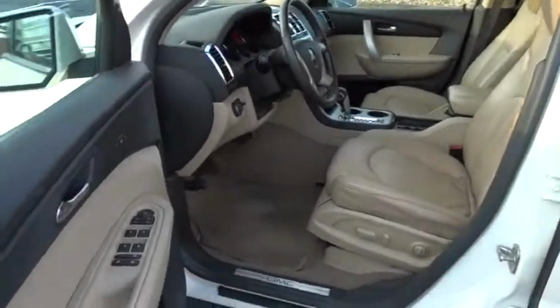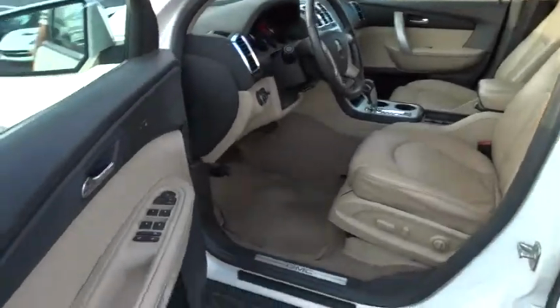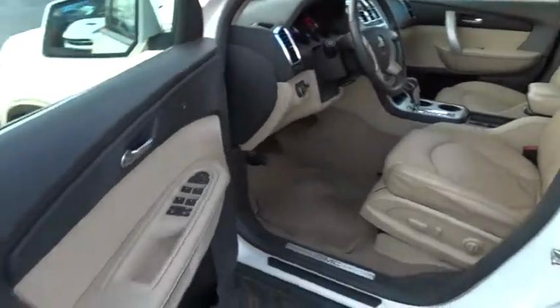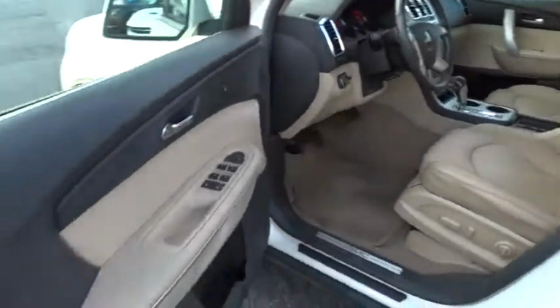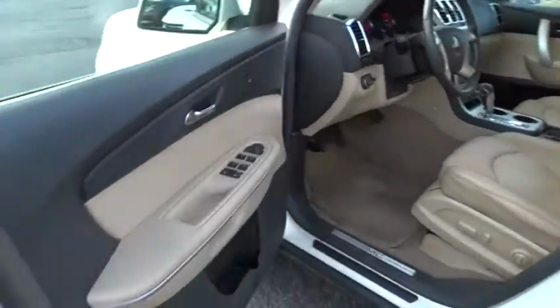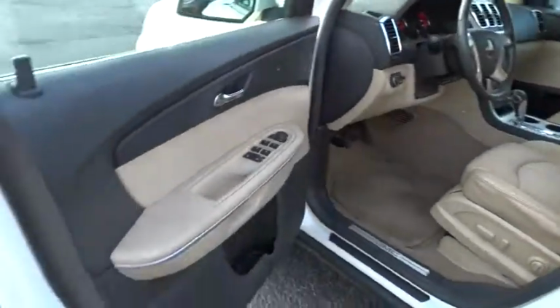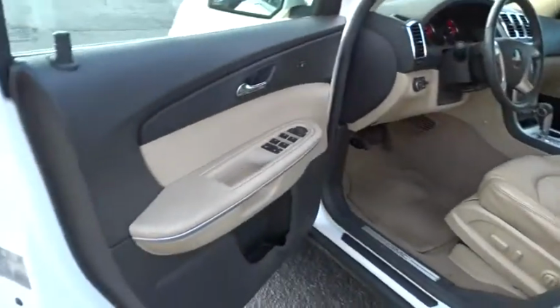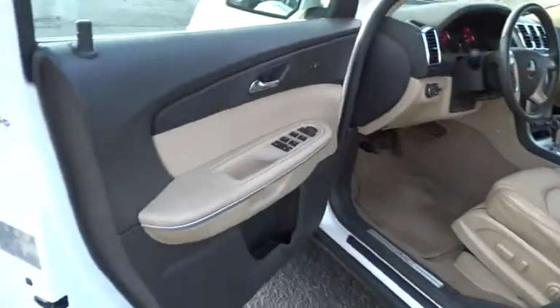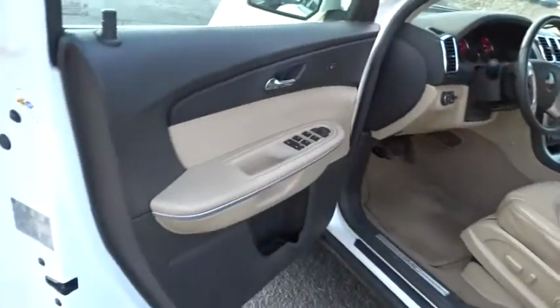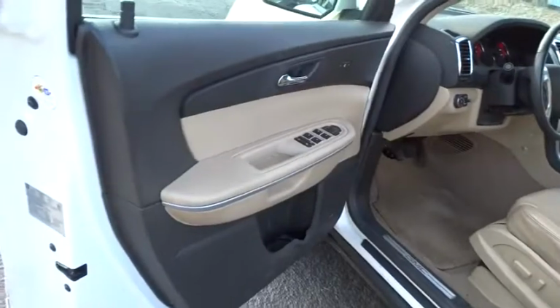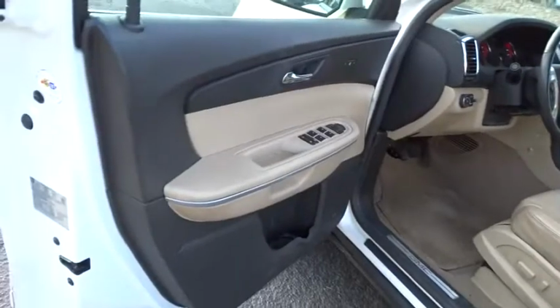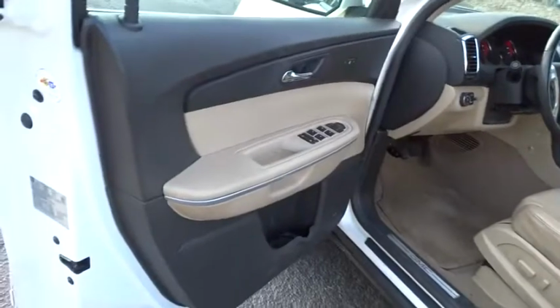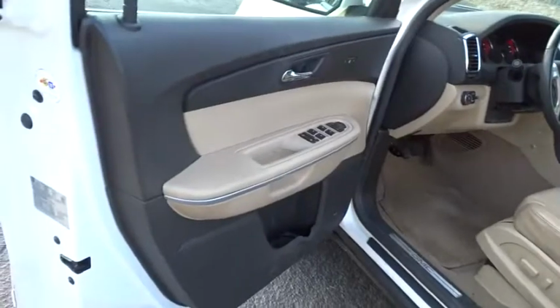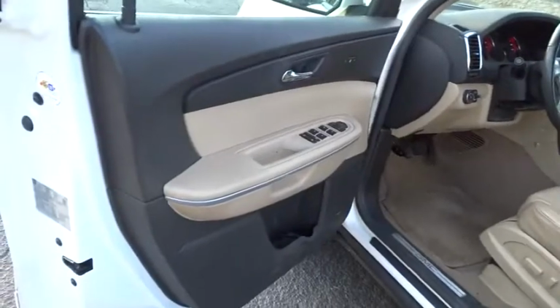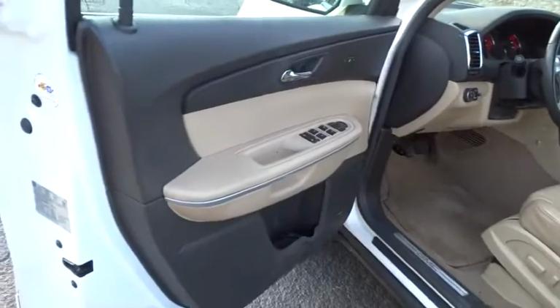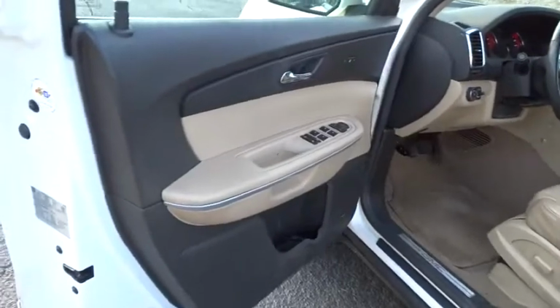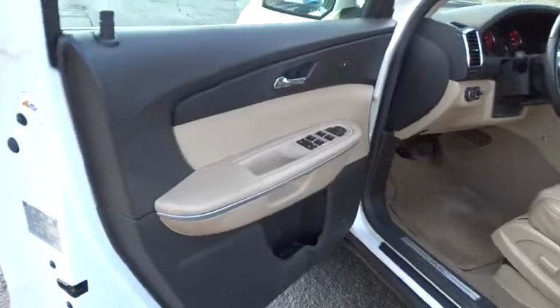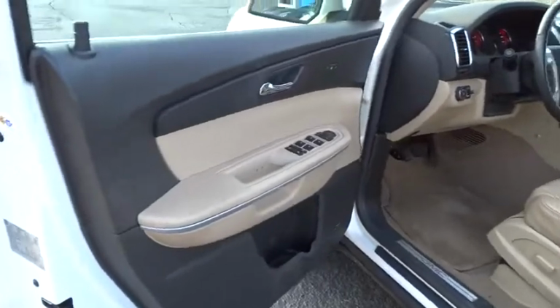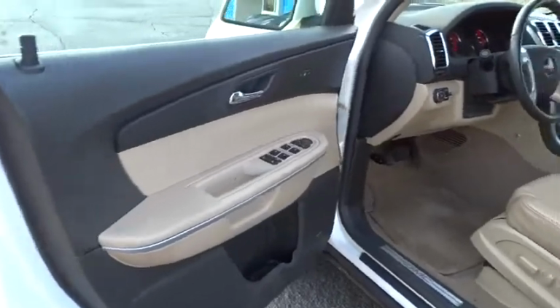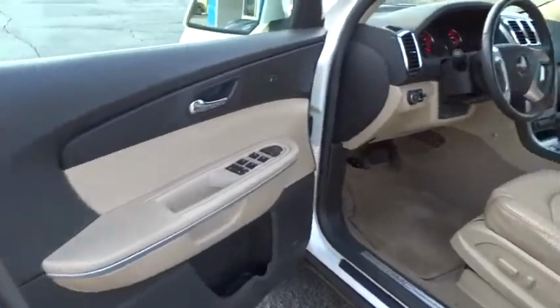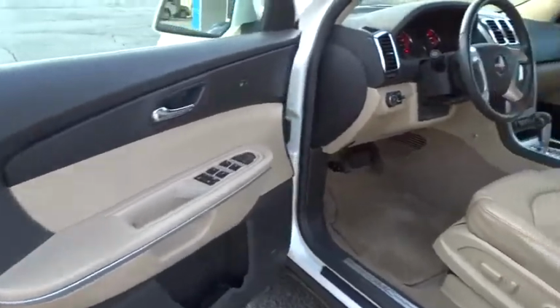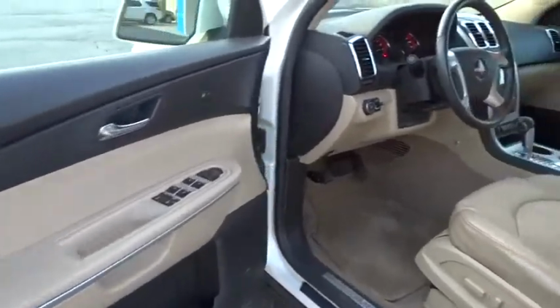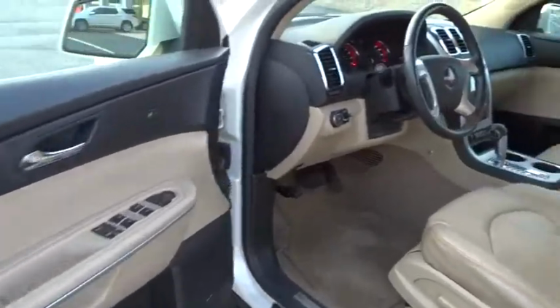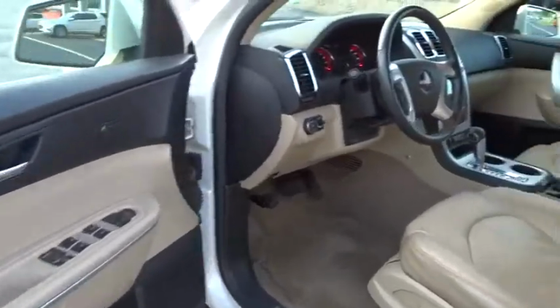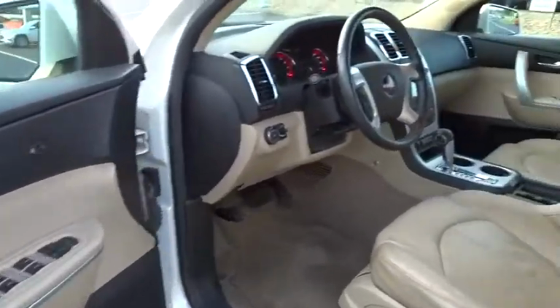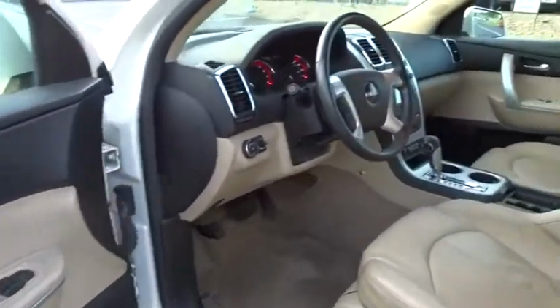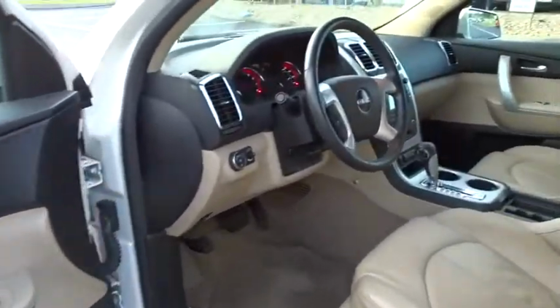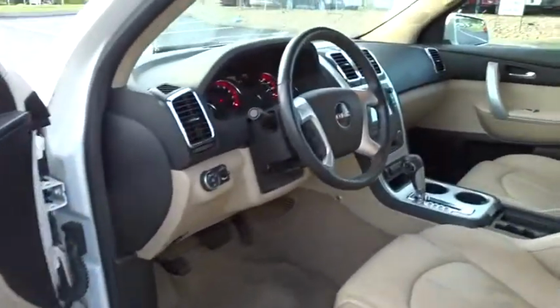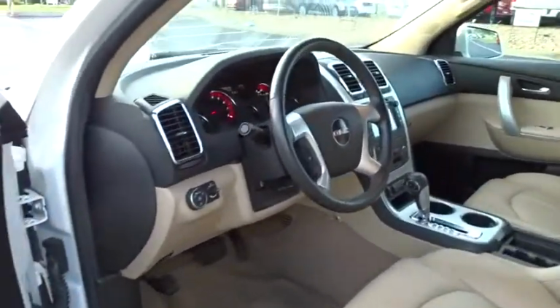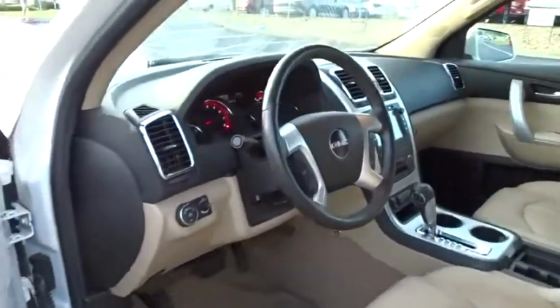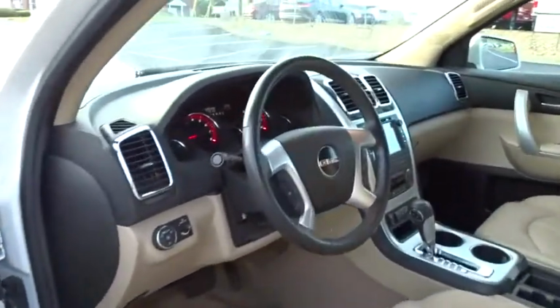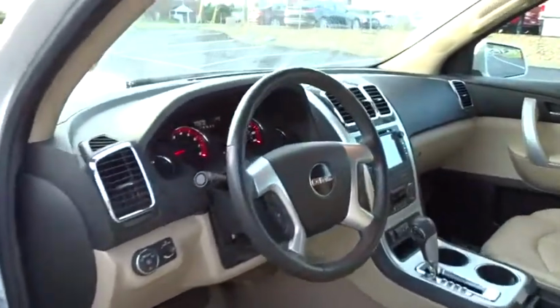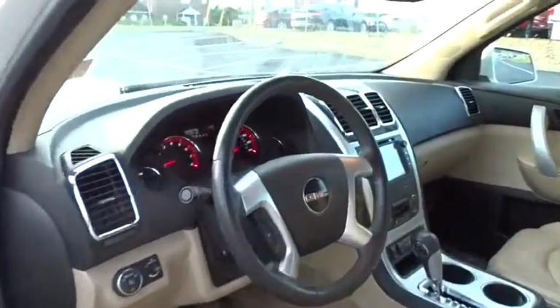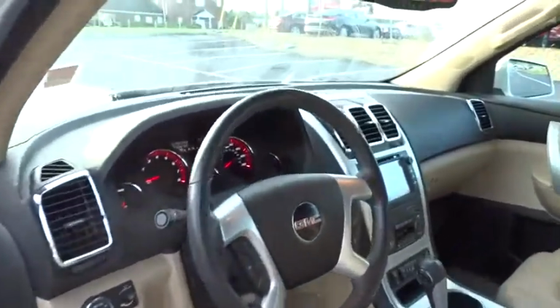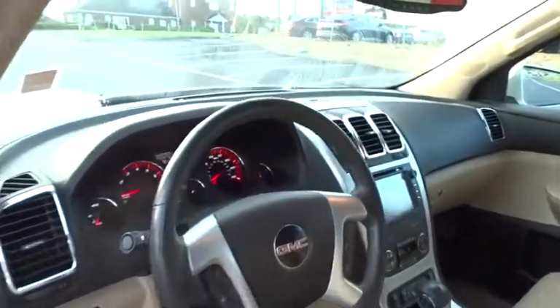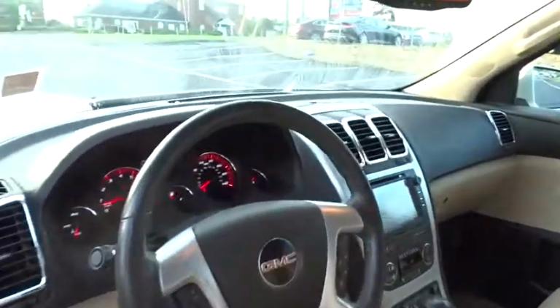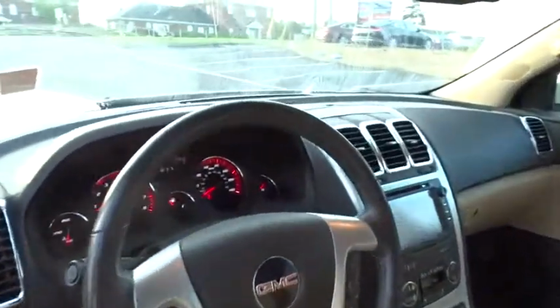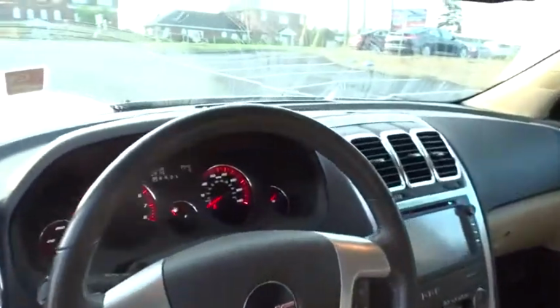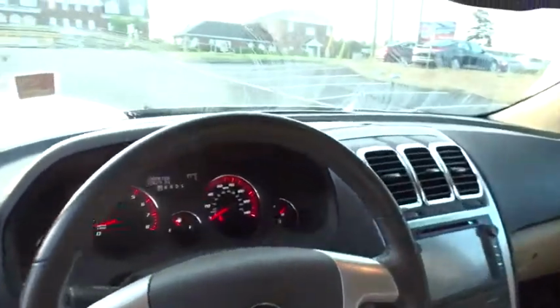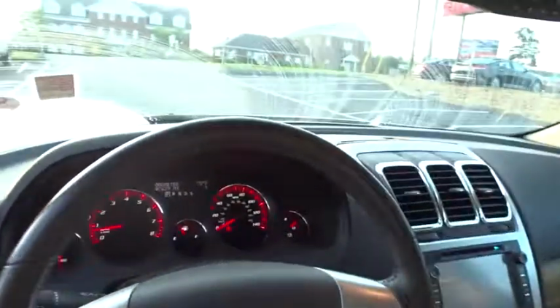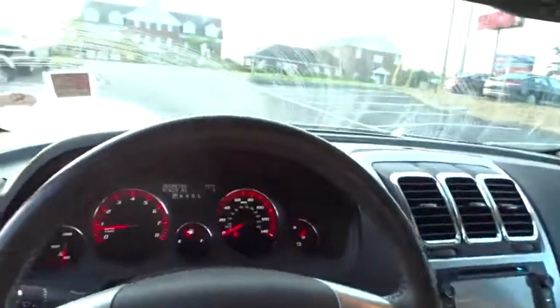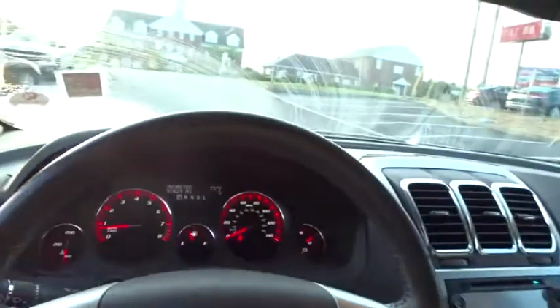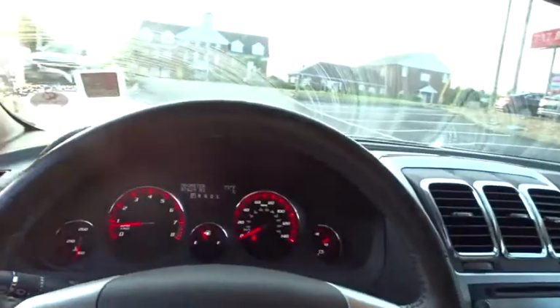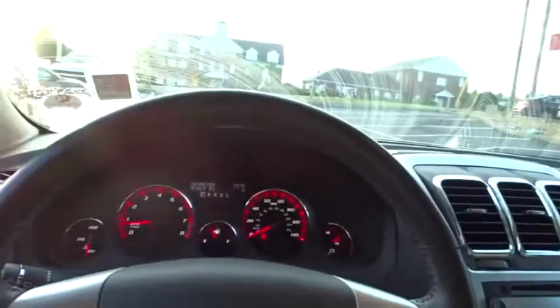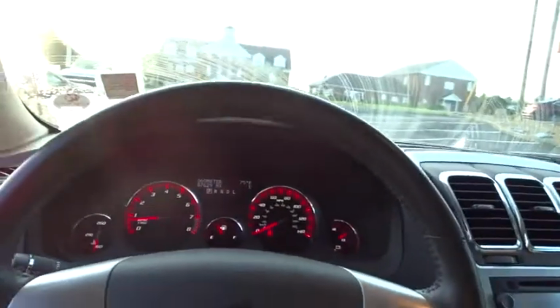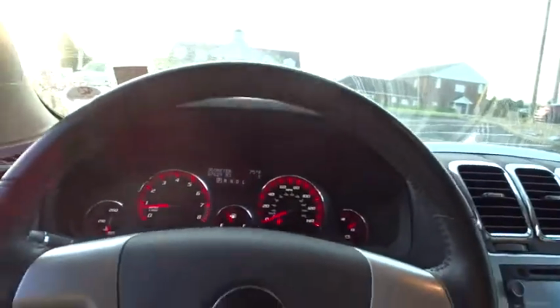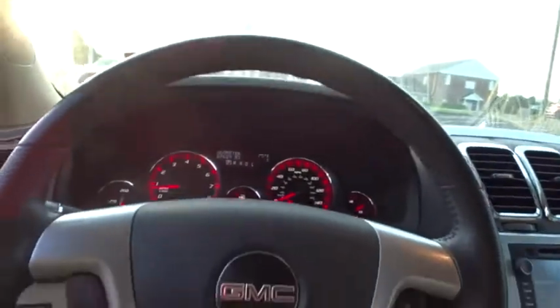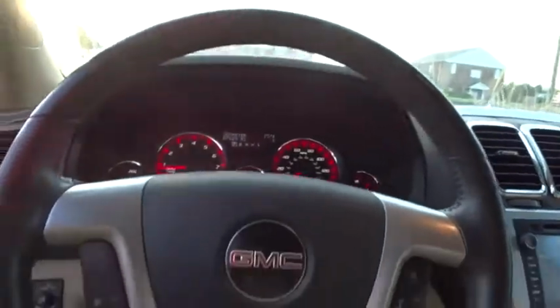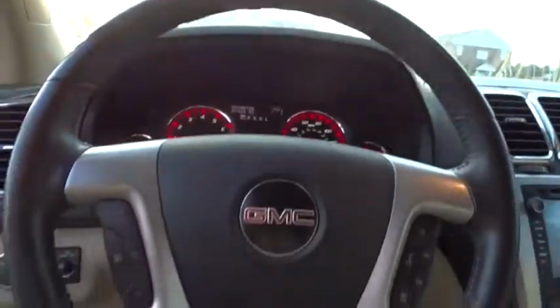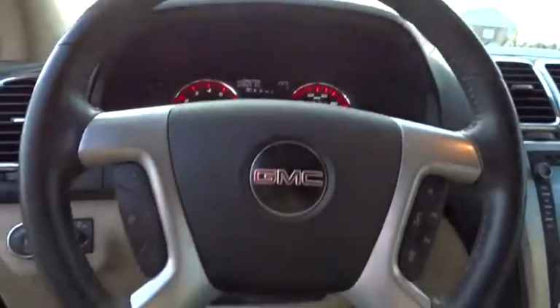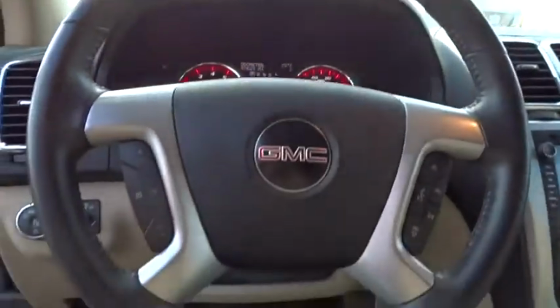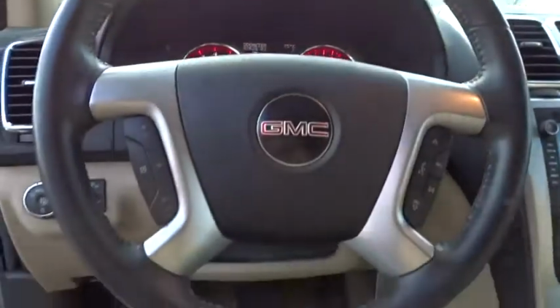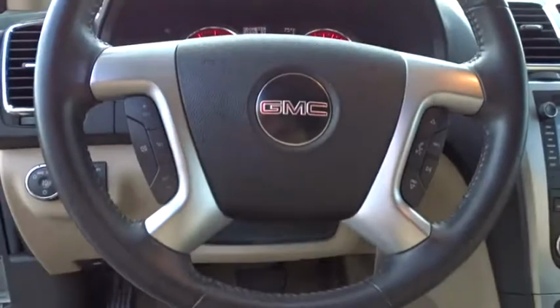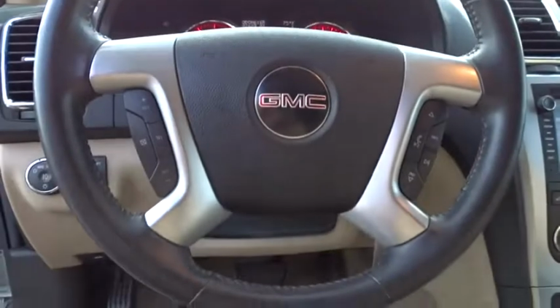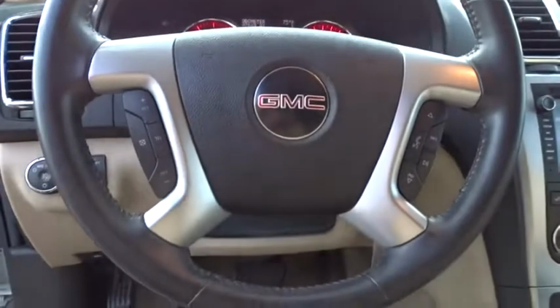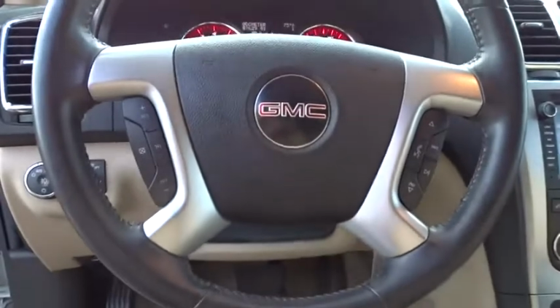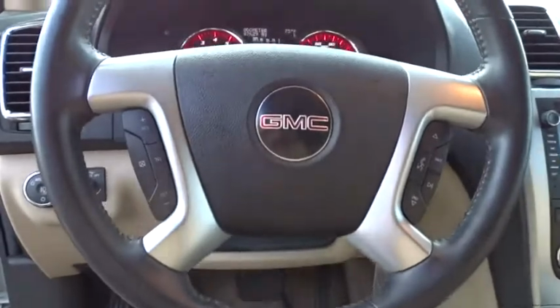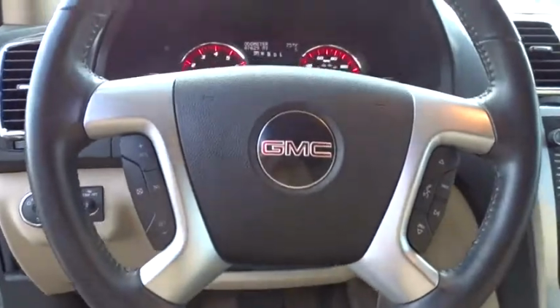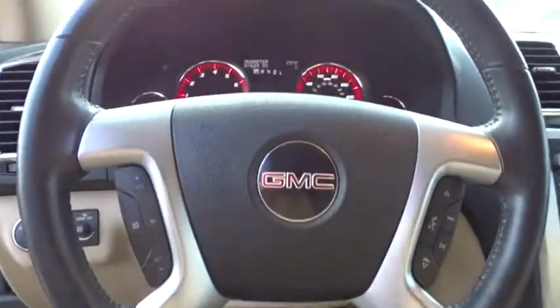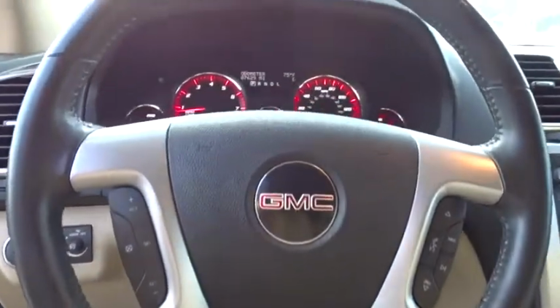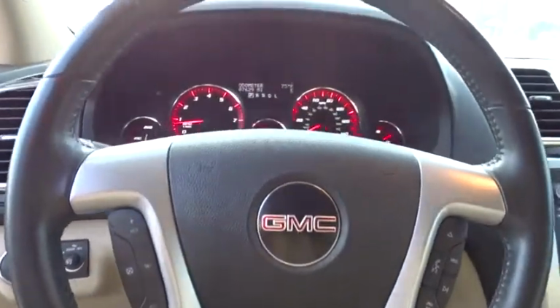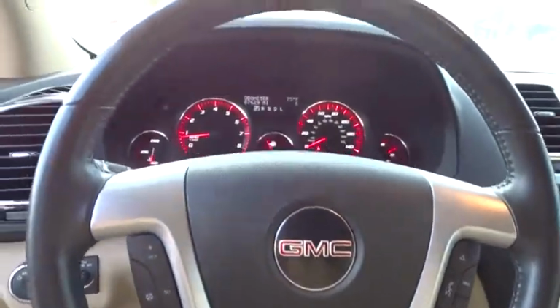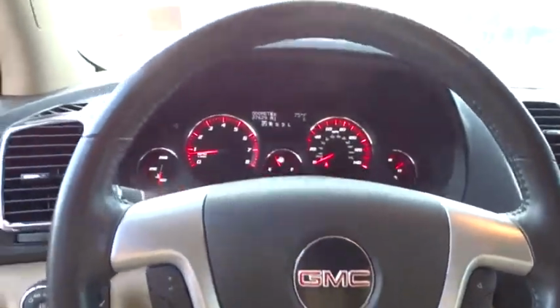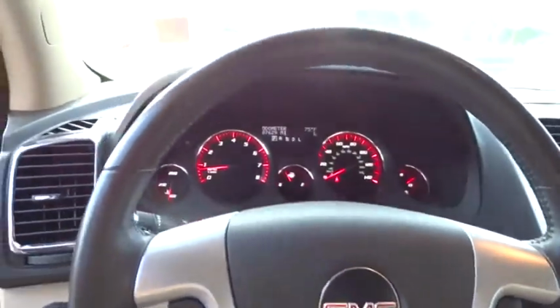Cruise control, floor mats, auto dimming rear view mirror, aluminum wheels, four wheel disc brakes, universal garage door opener.